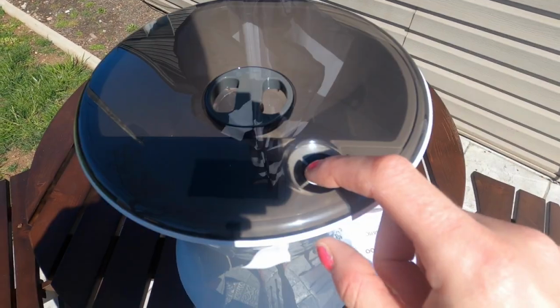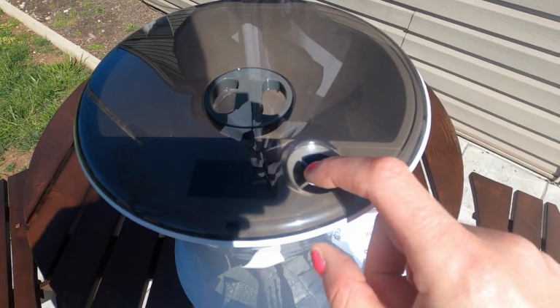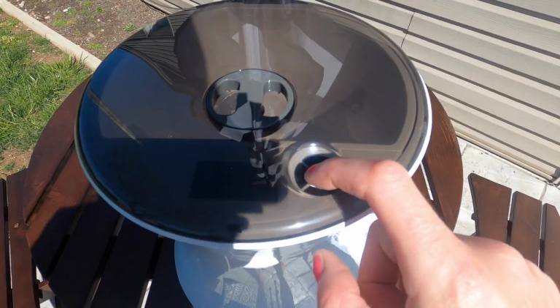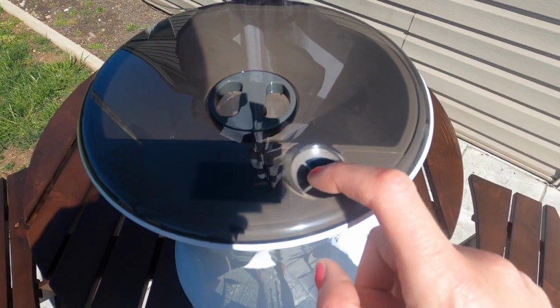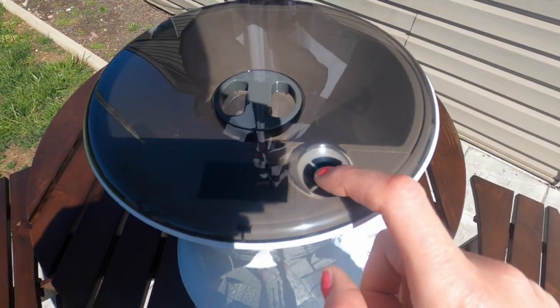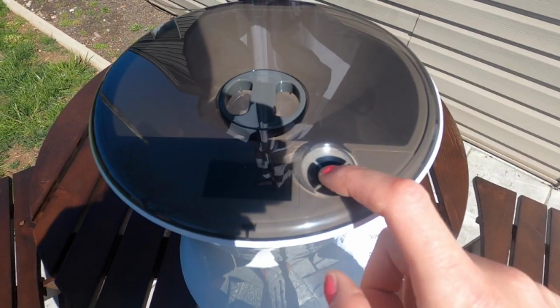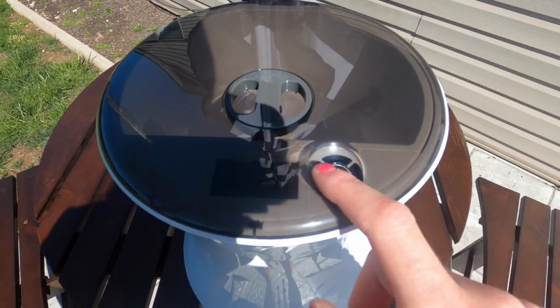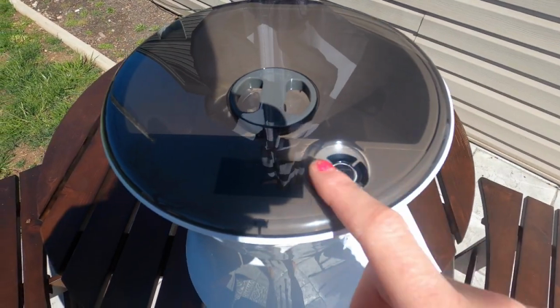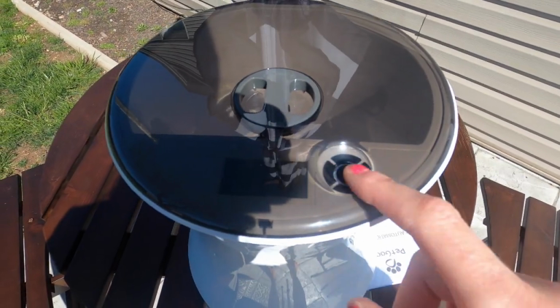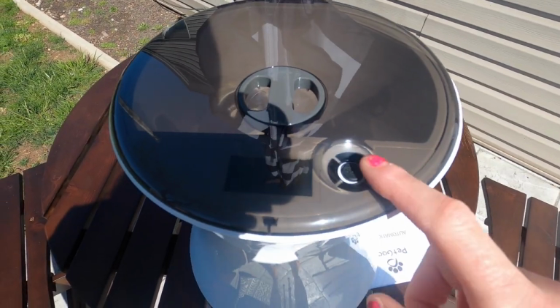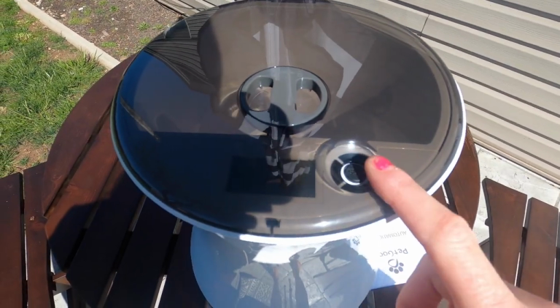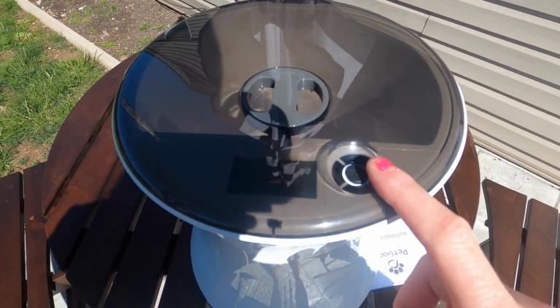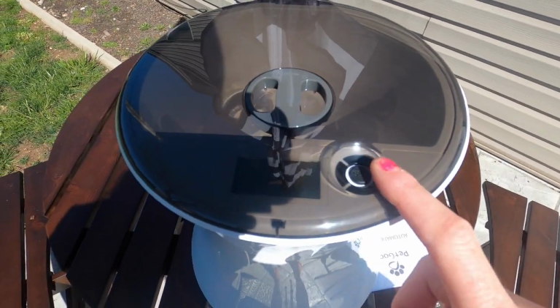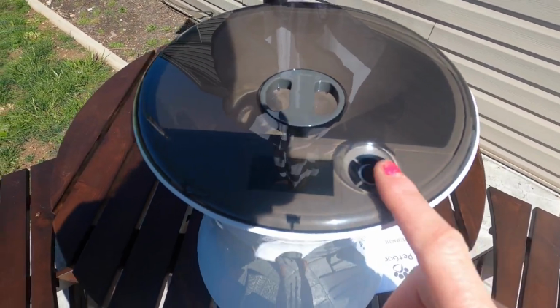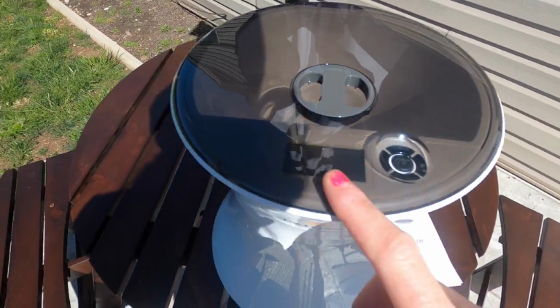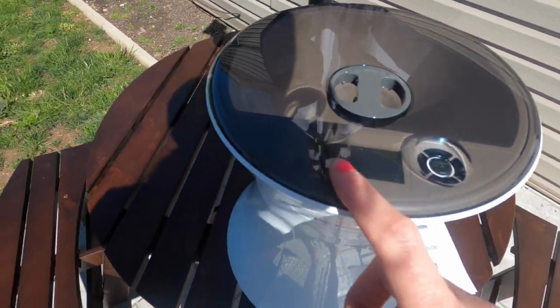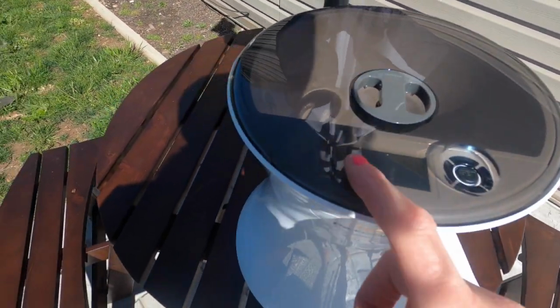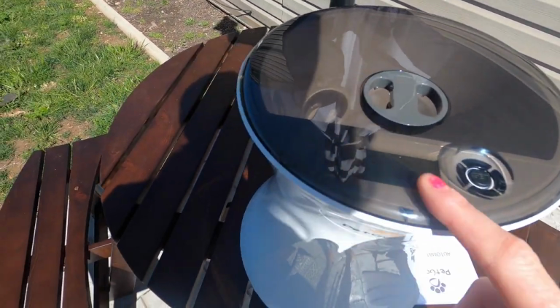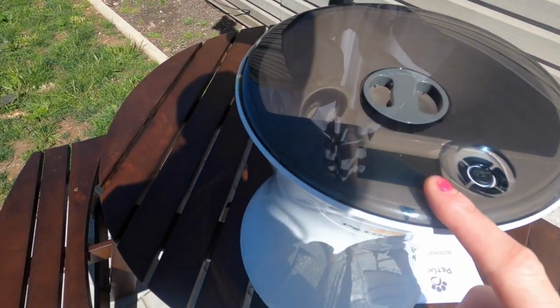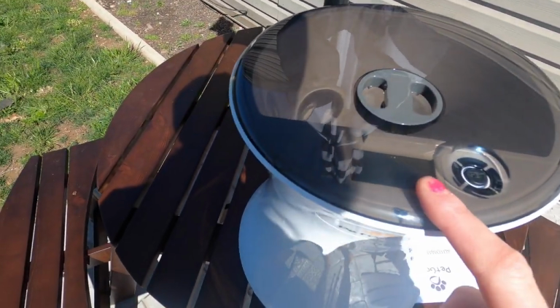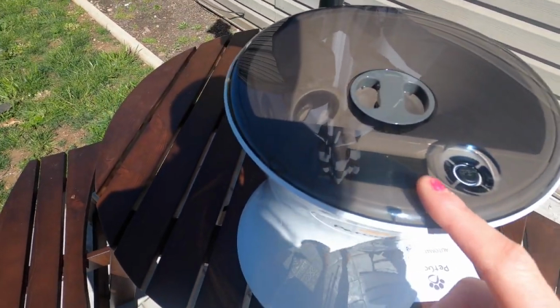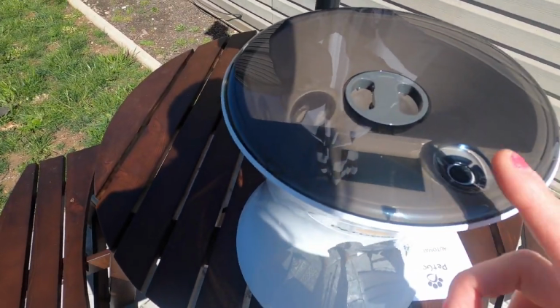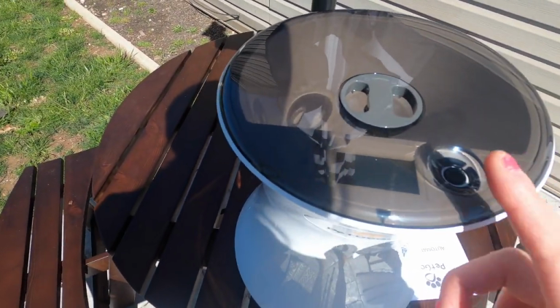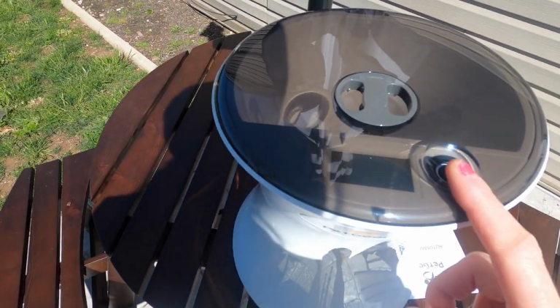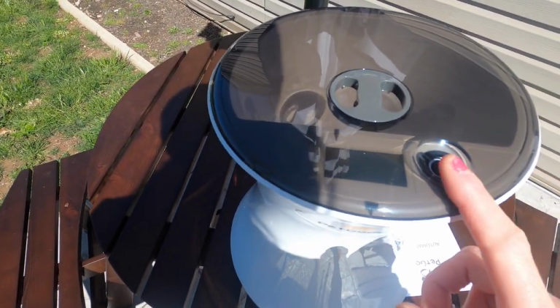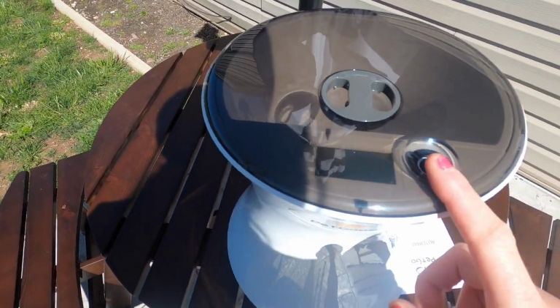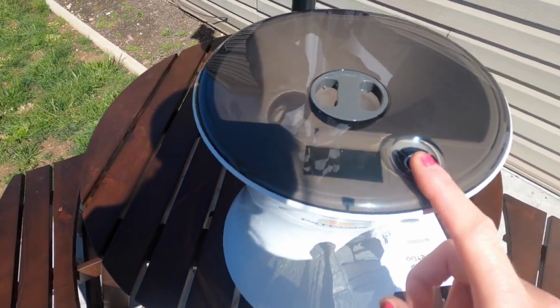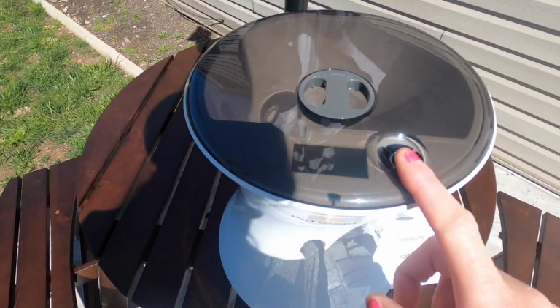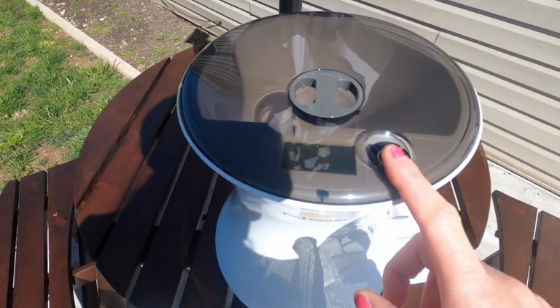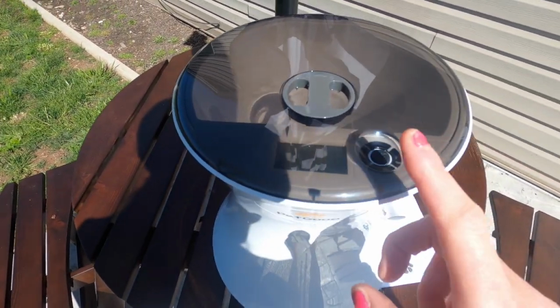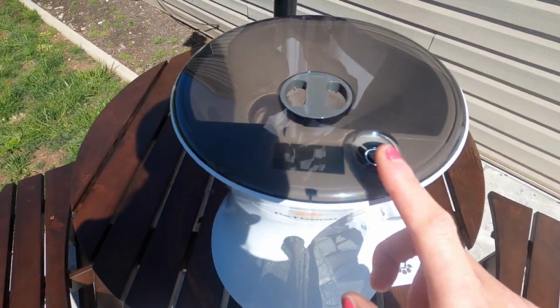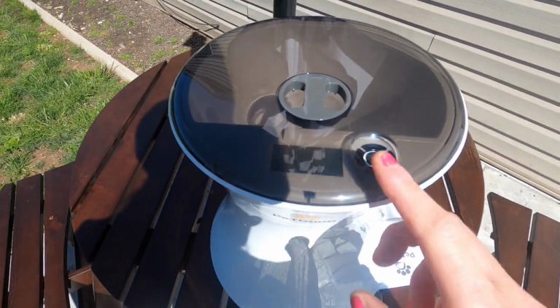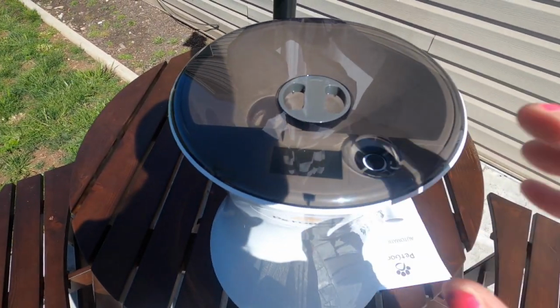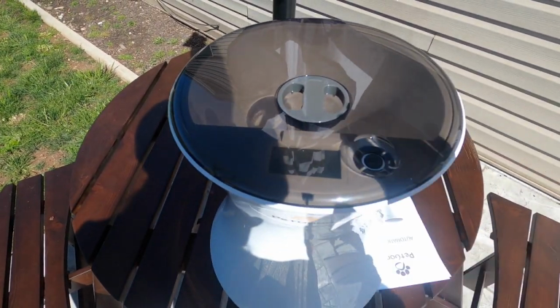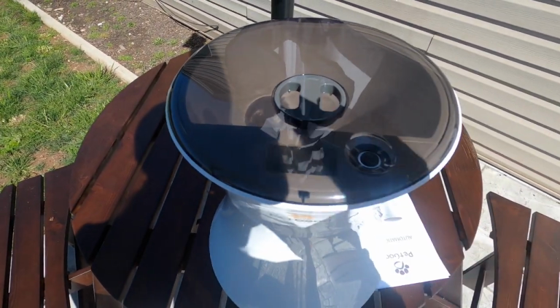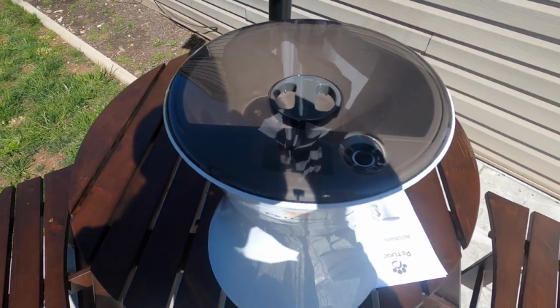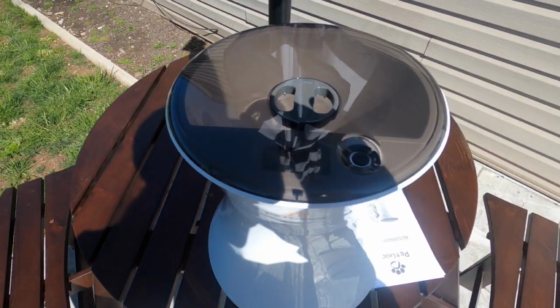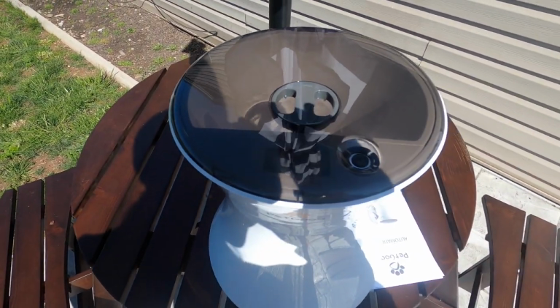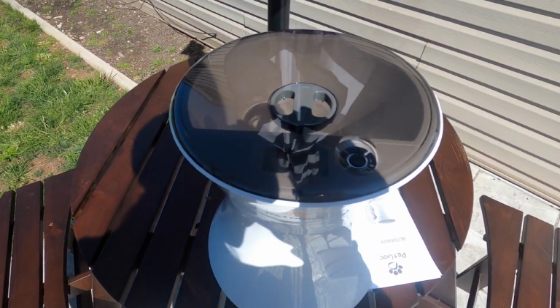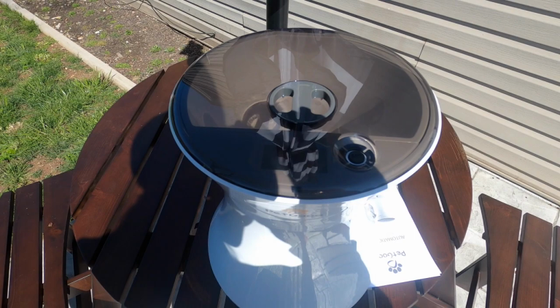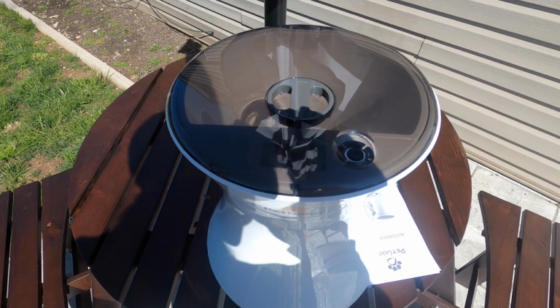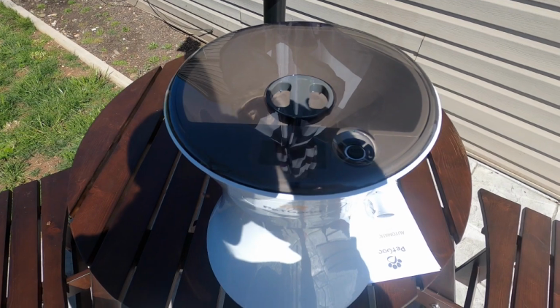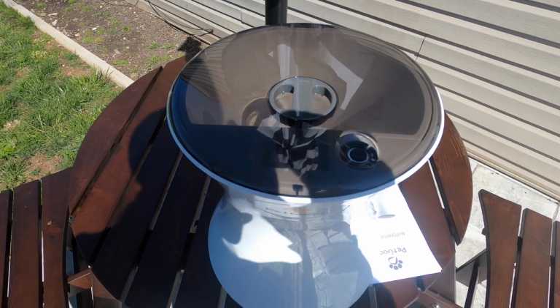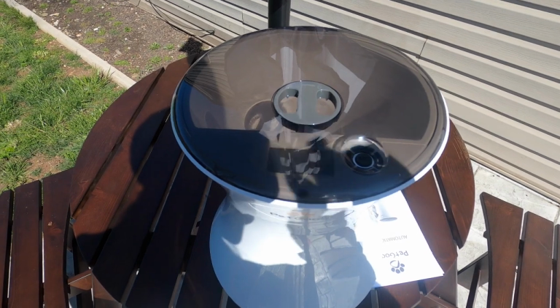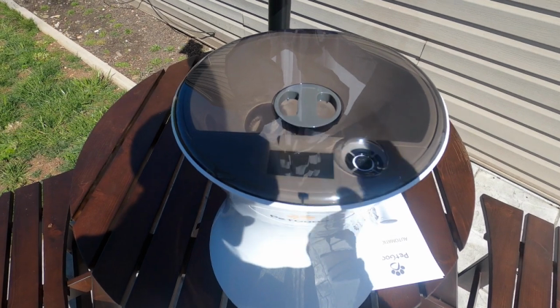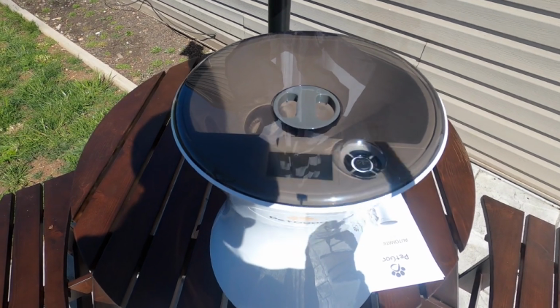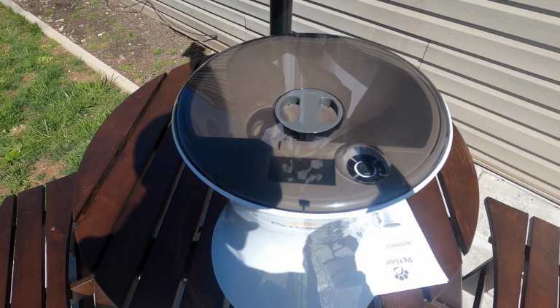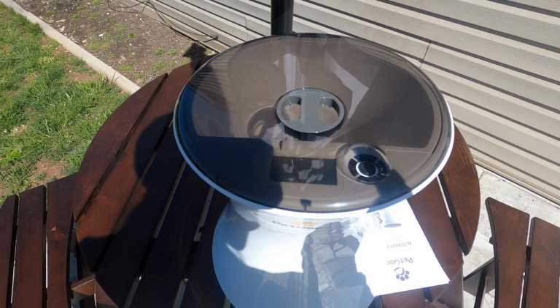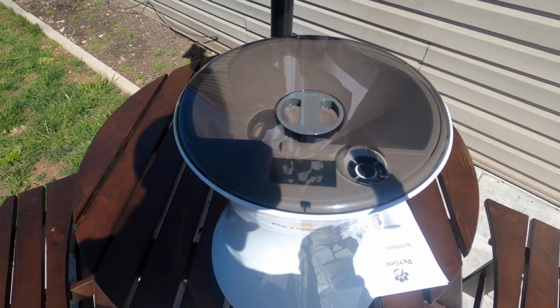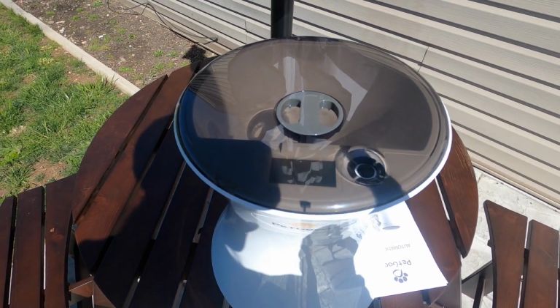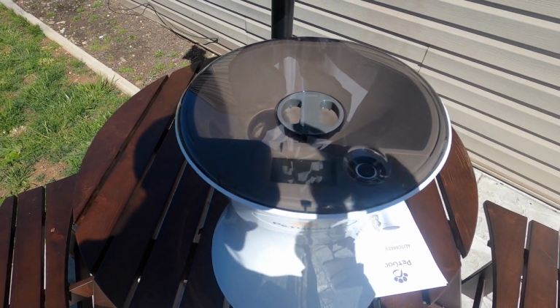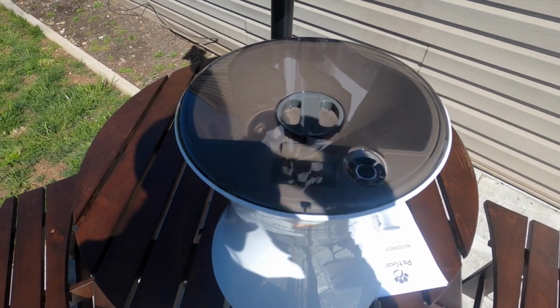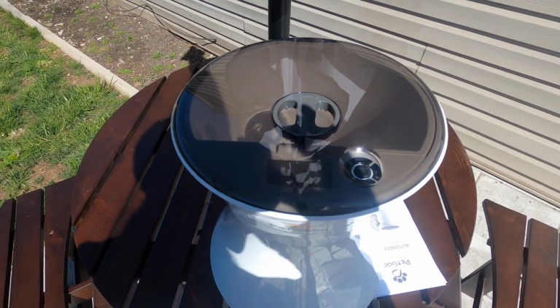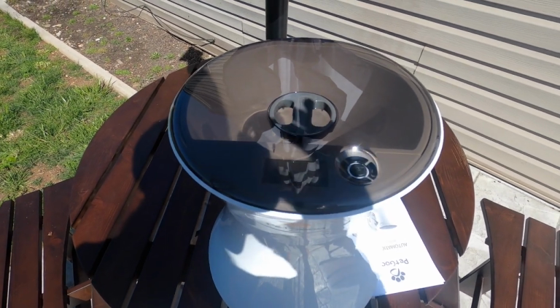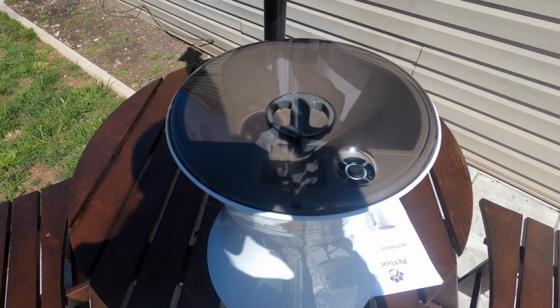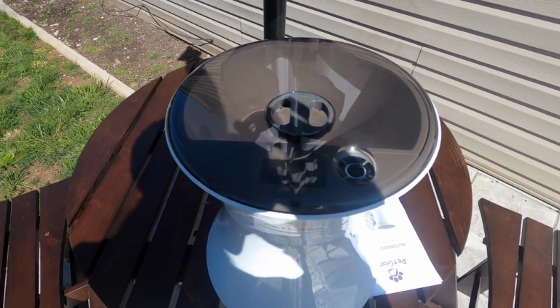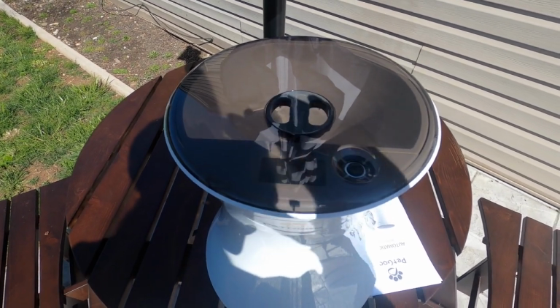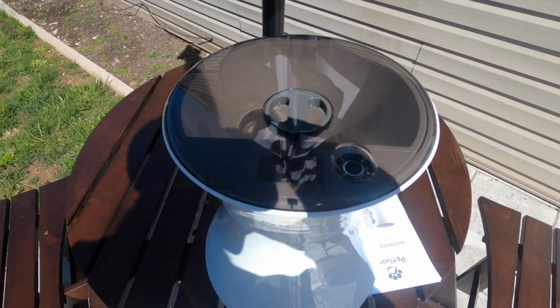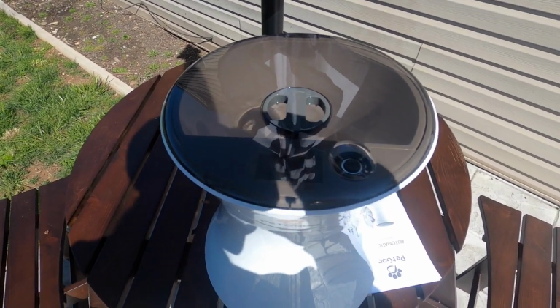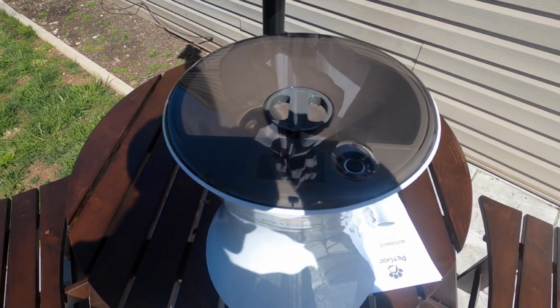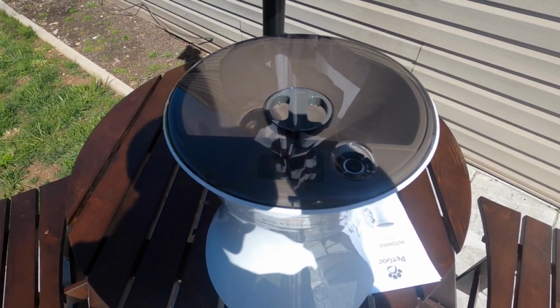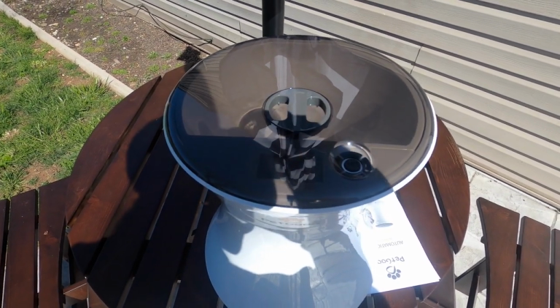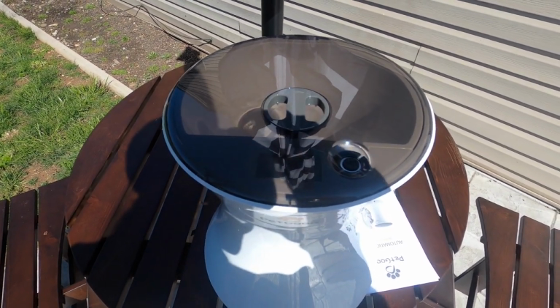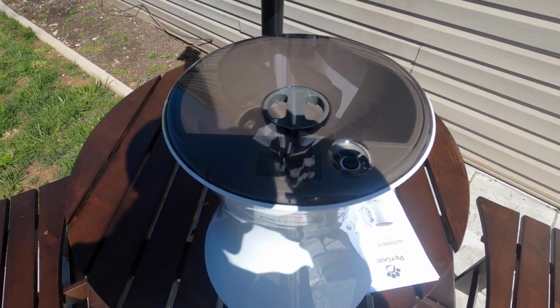Here's where you're going to be able to set your time for when the food drops and everything like that. It comes with your cord that you're going to plug into the wall.